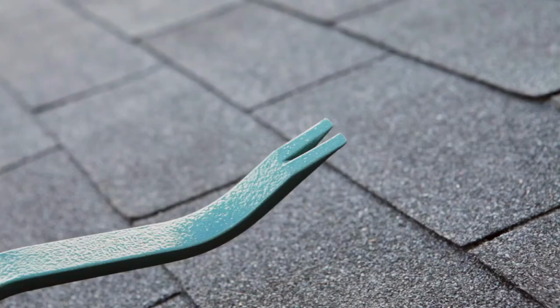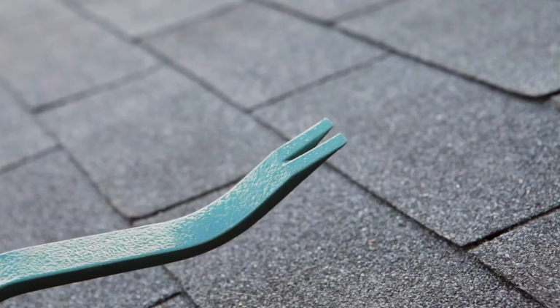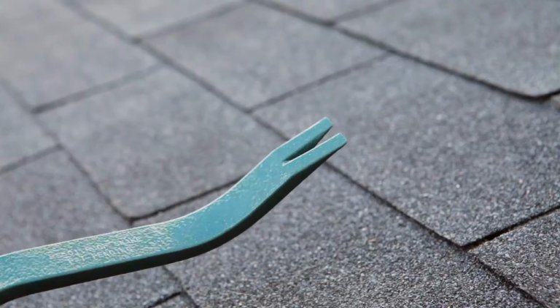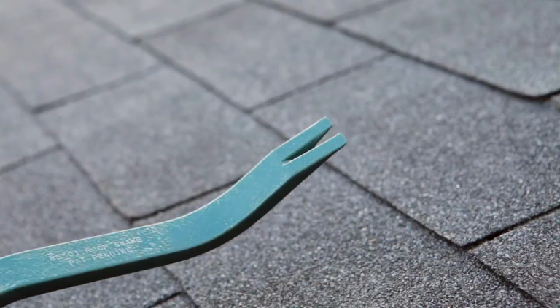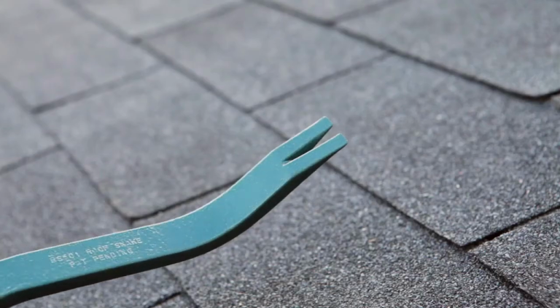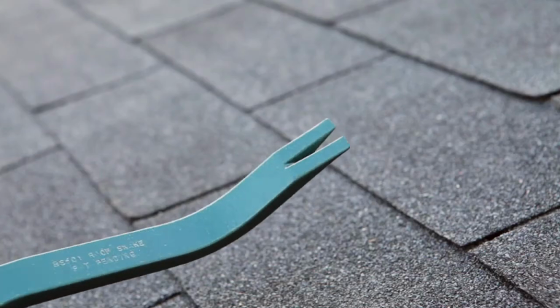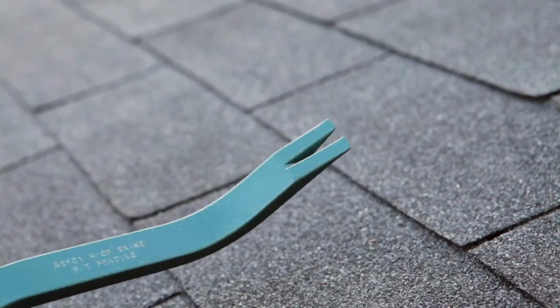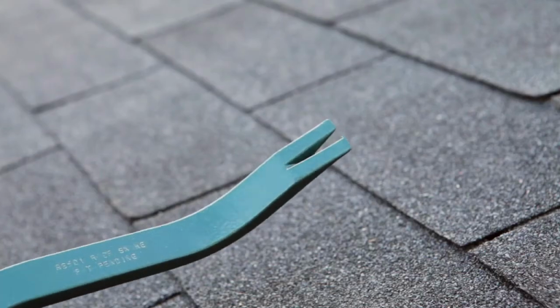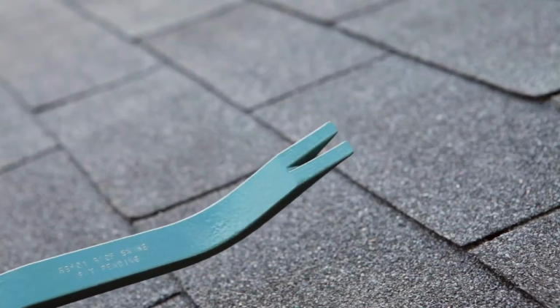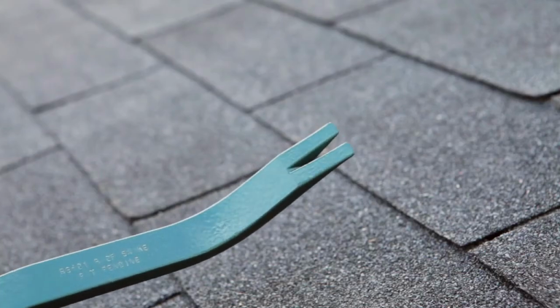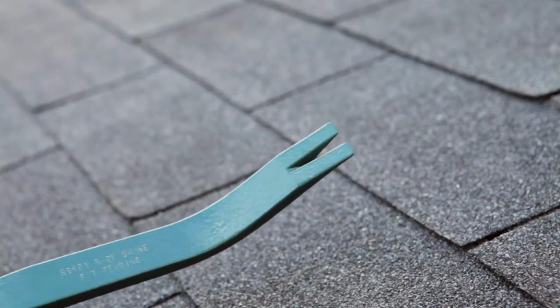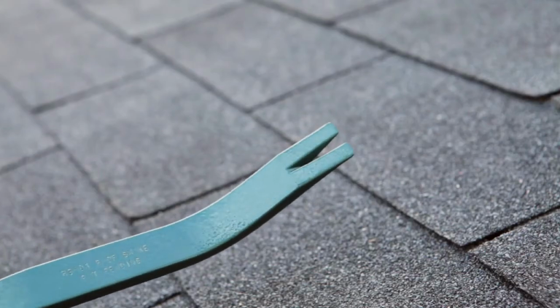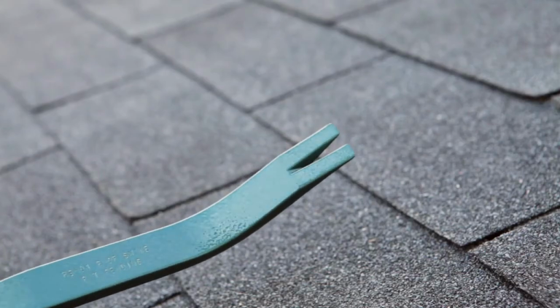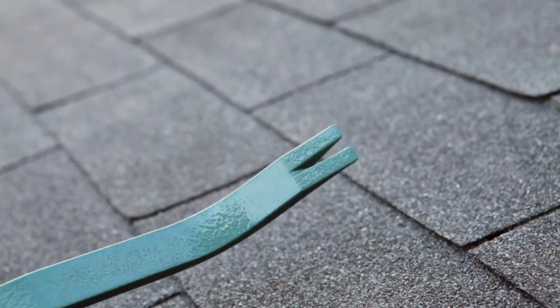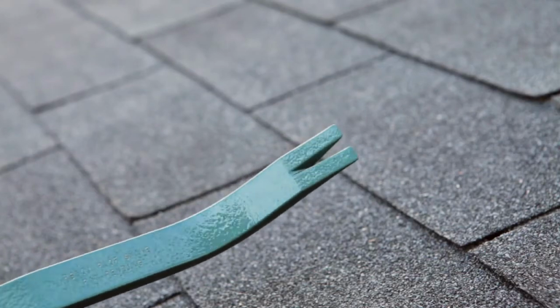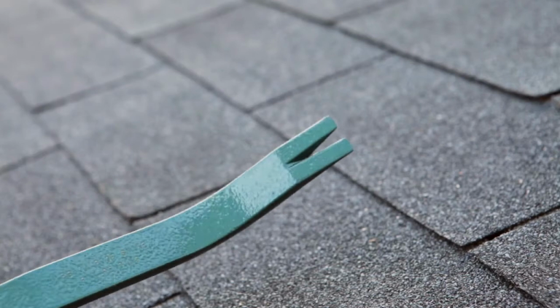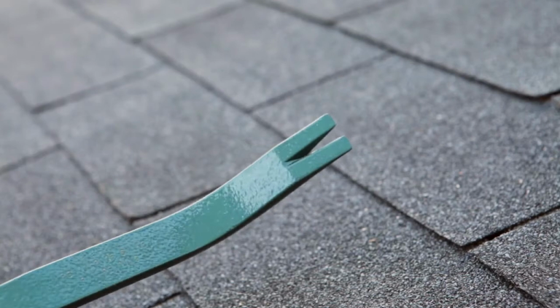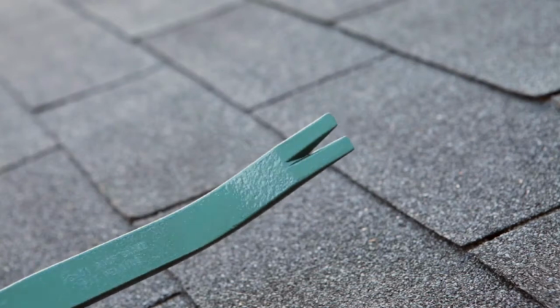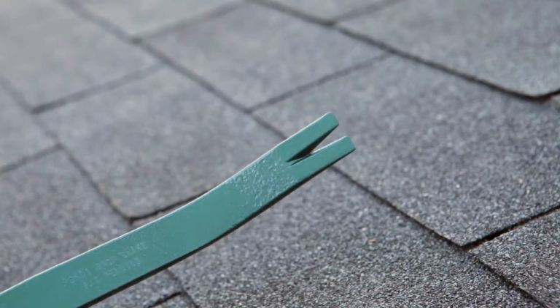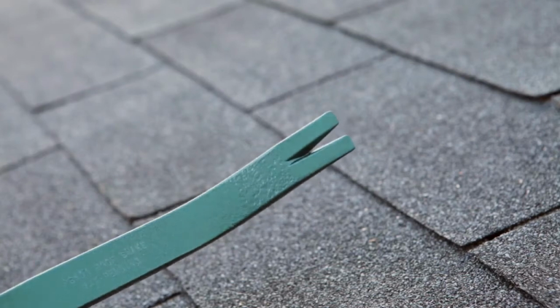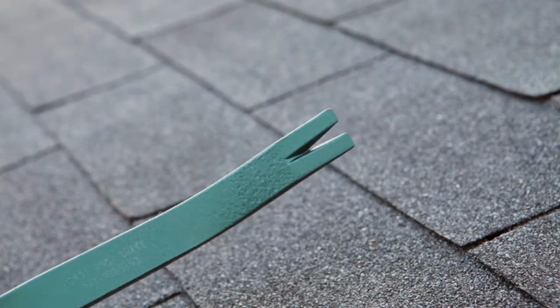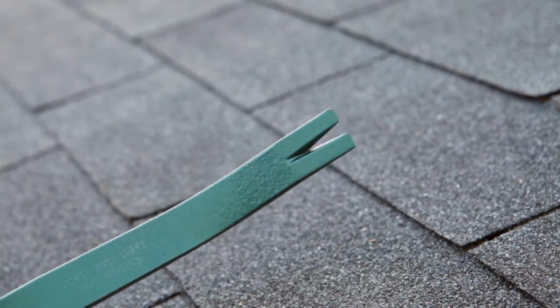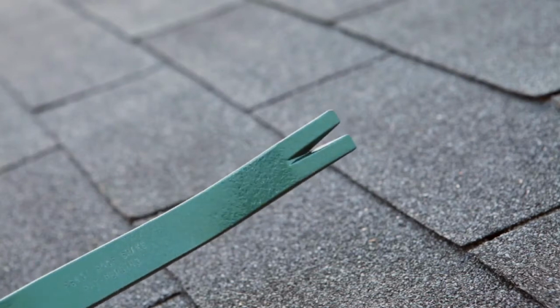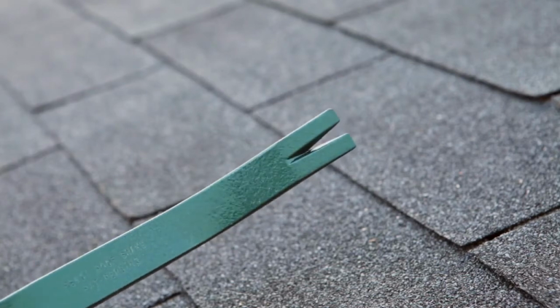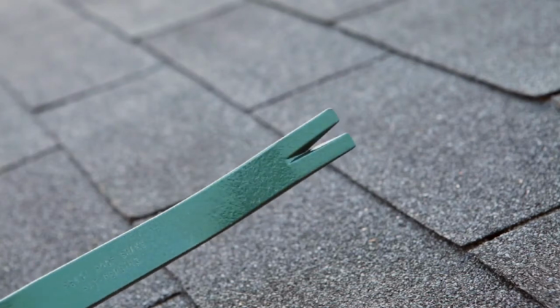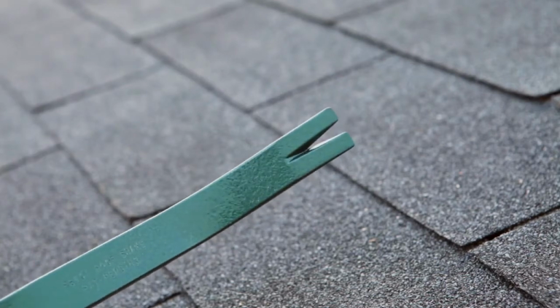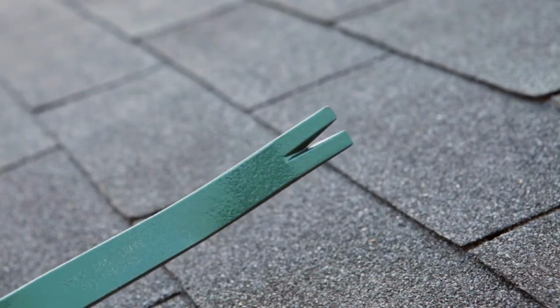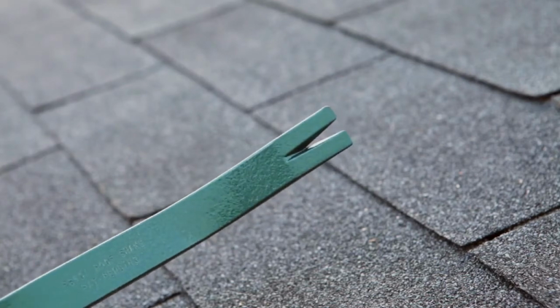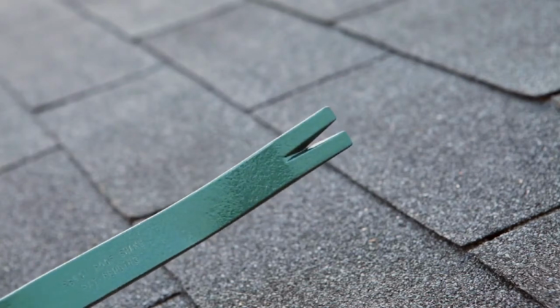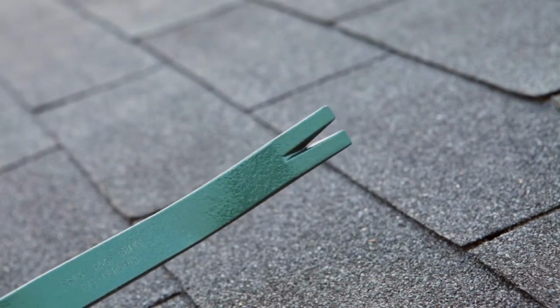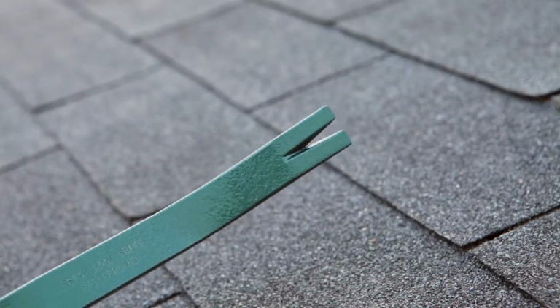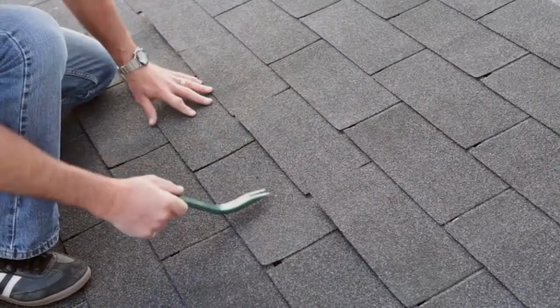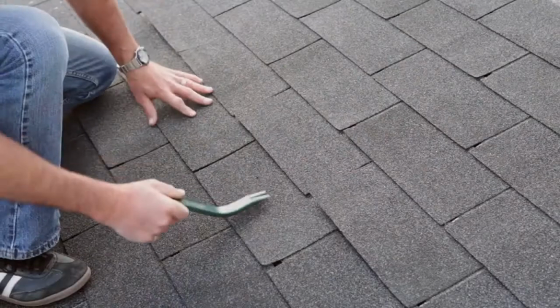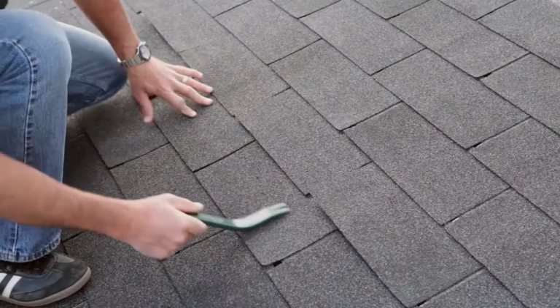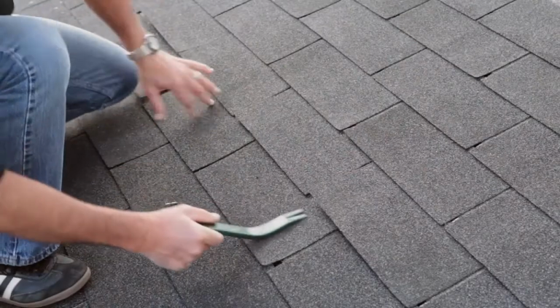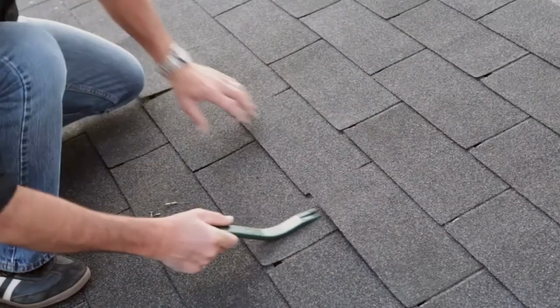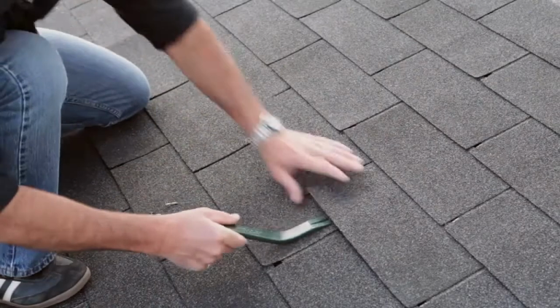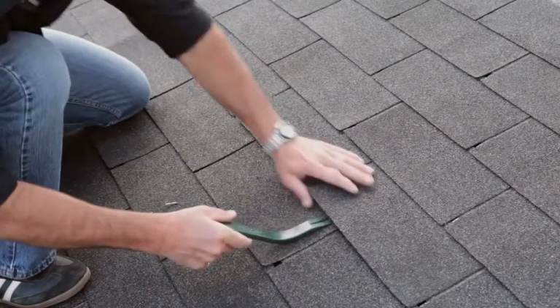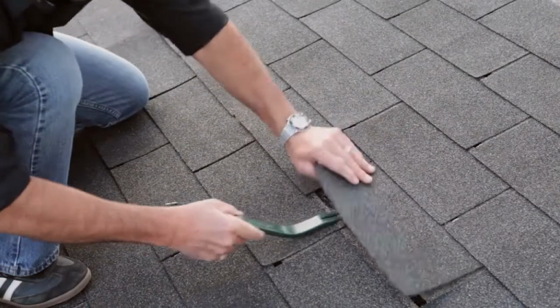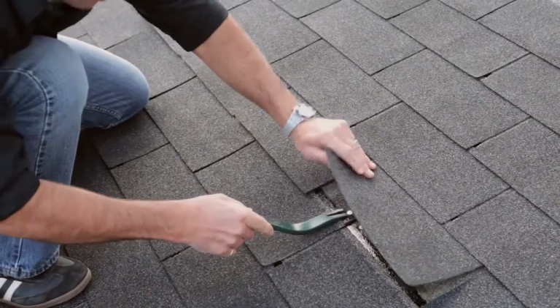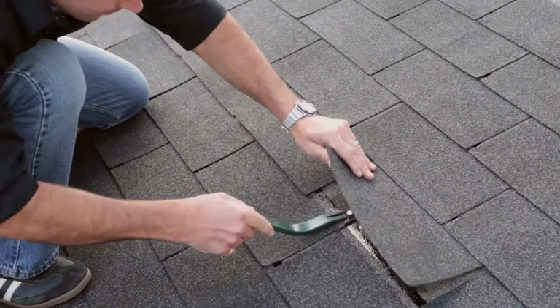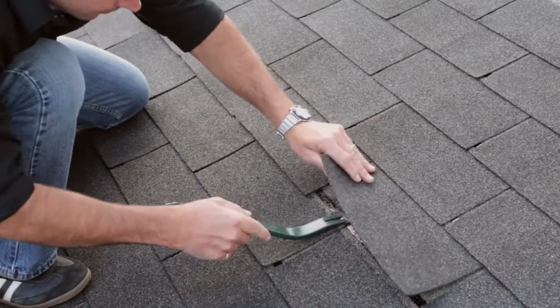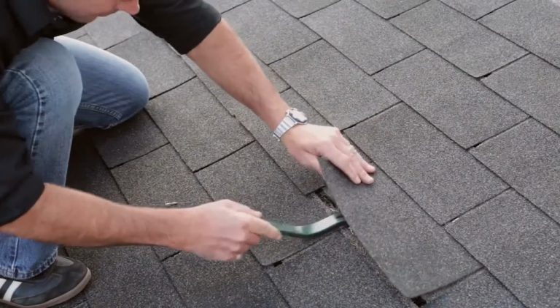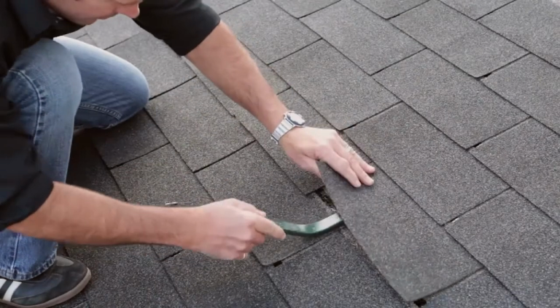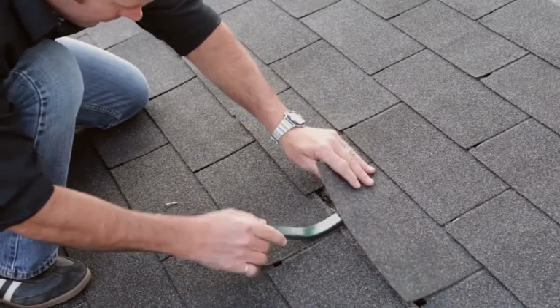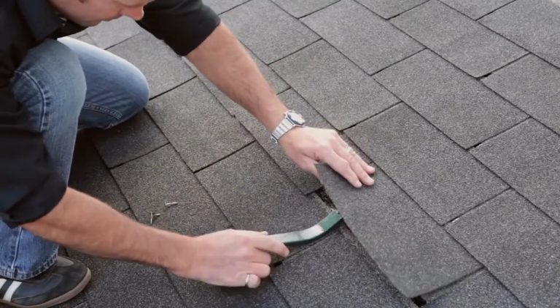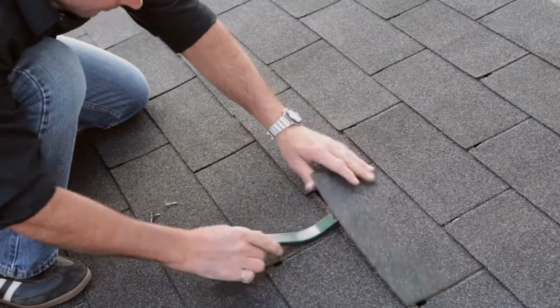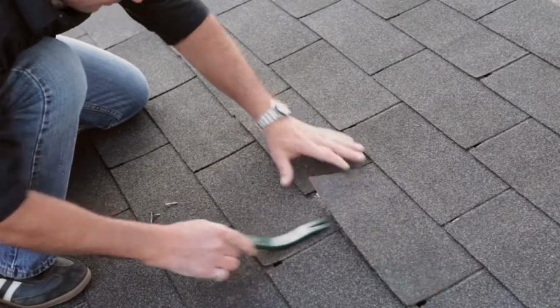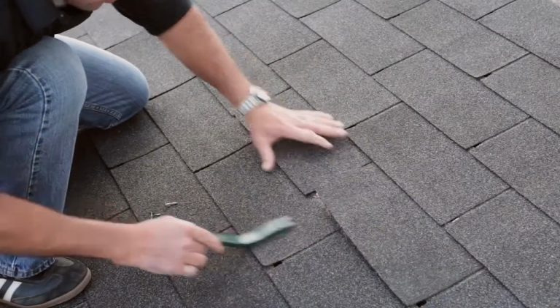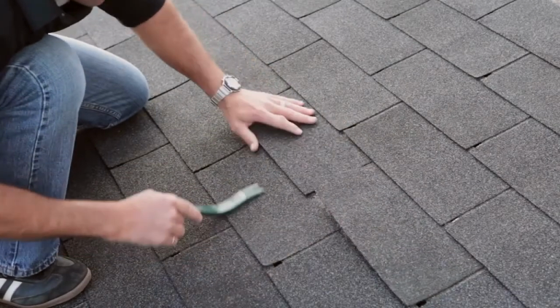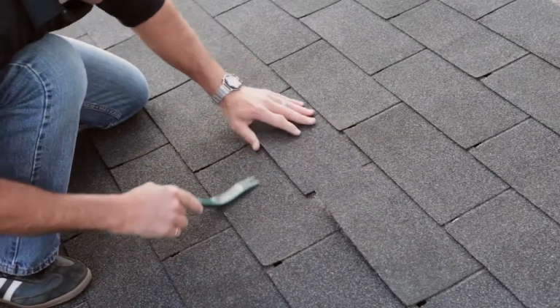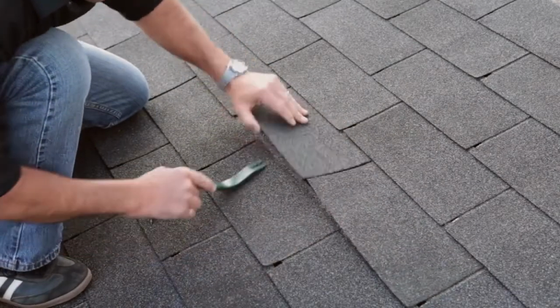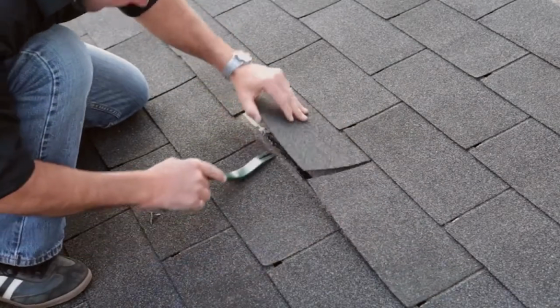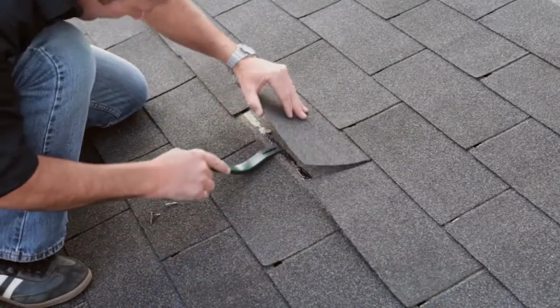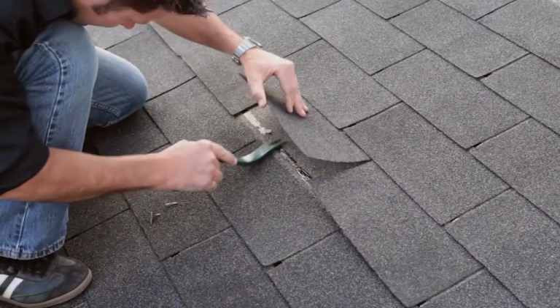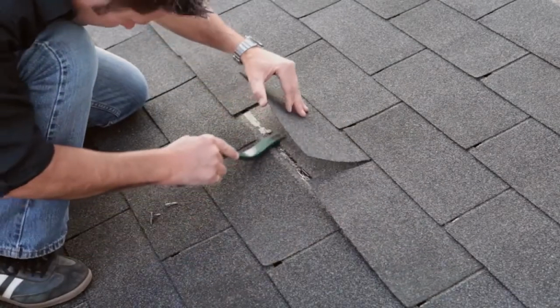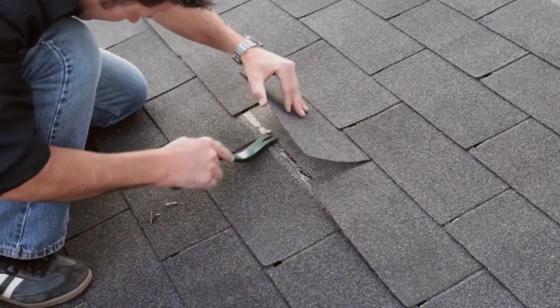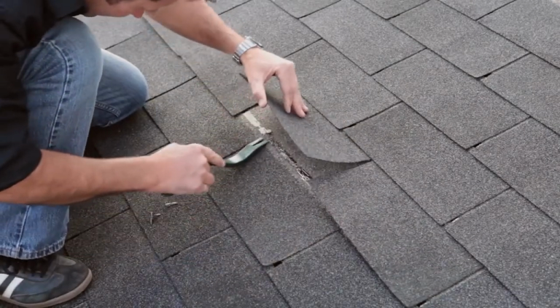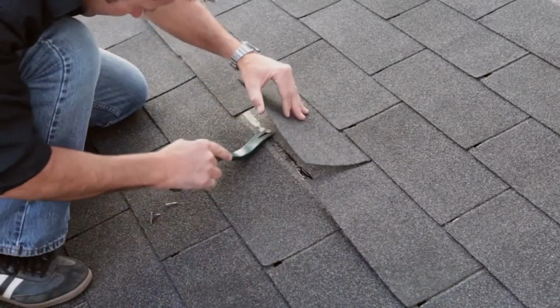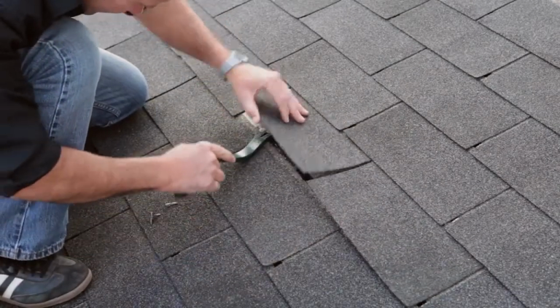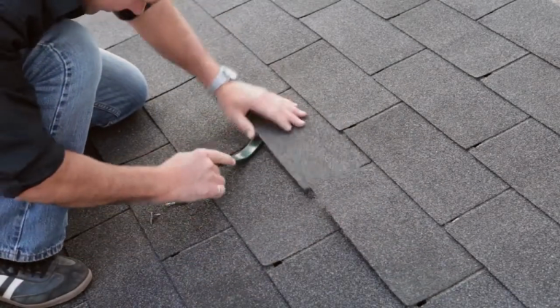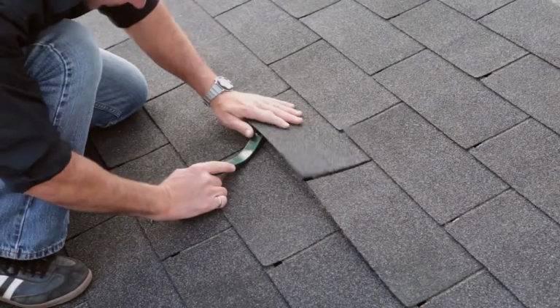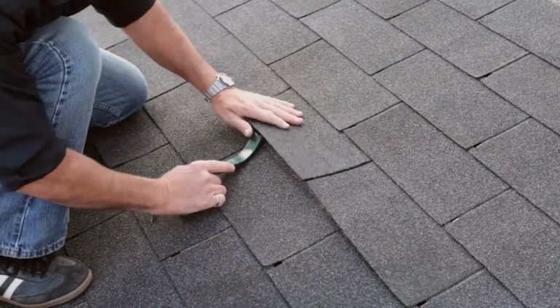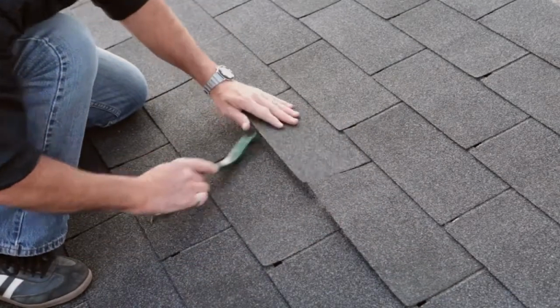The nail pulling end replaces the use of a flat bar to quickly loosen old or damaged shingles and remove nails.